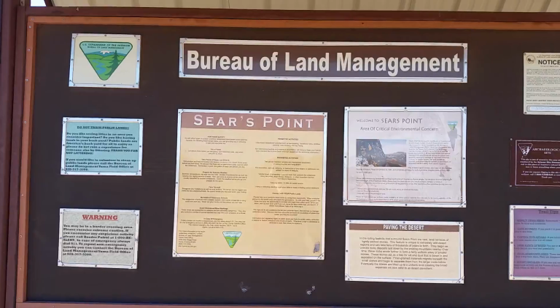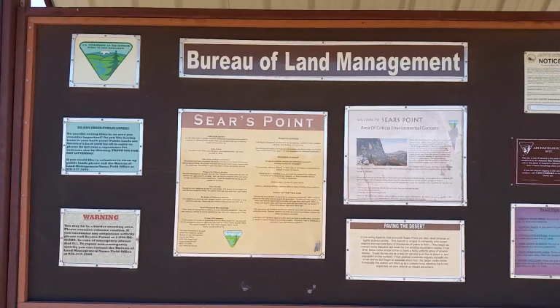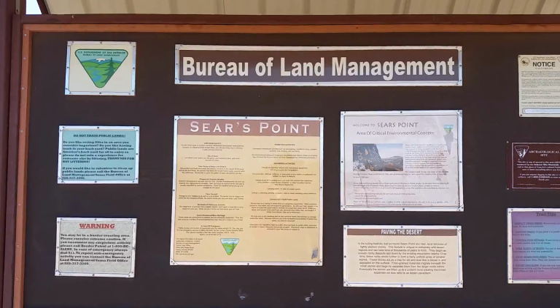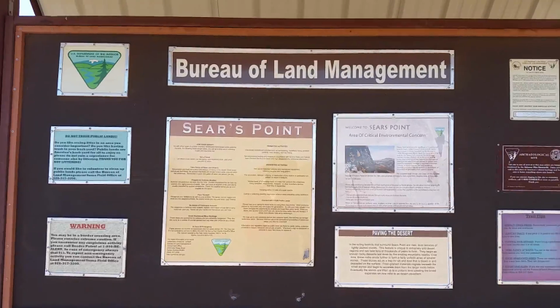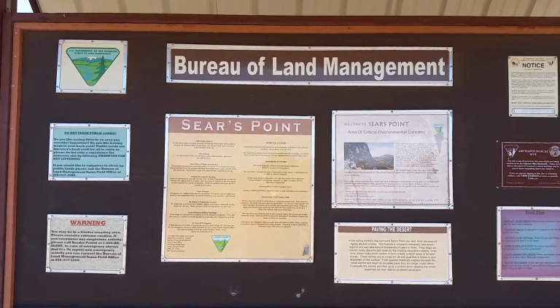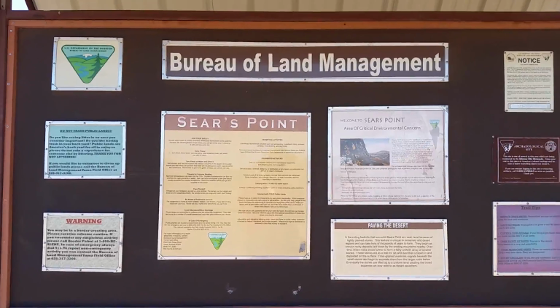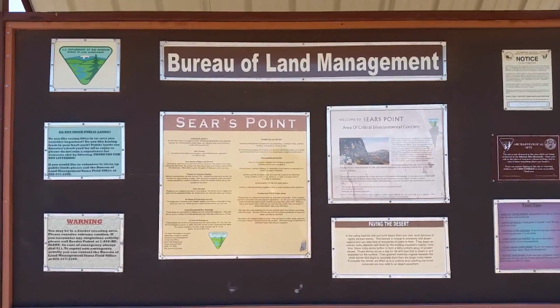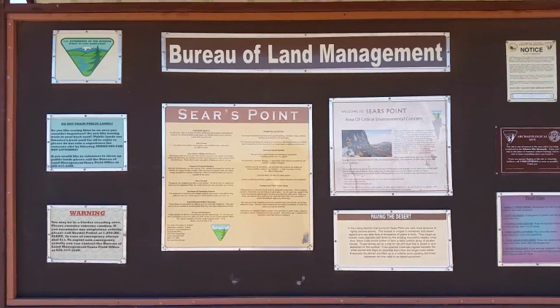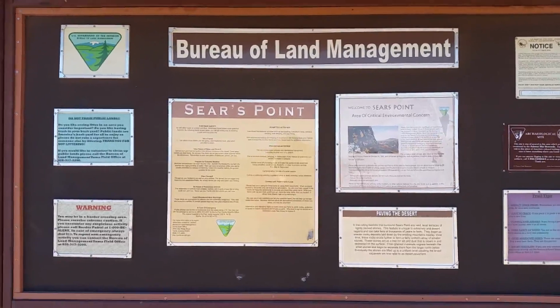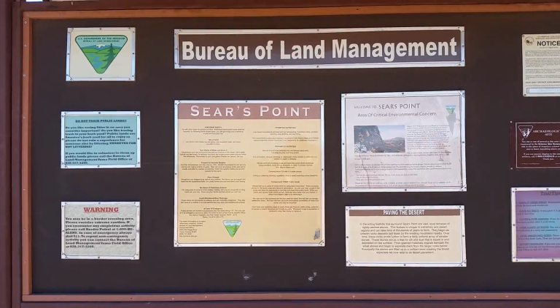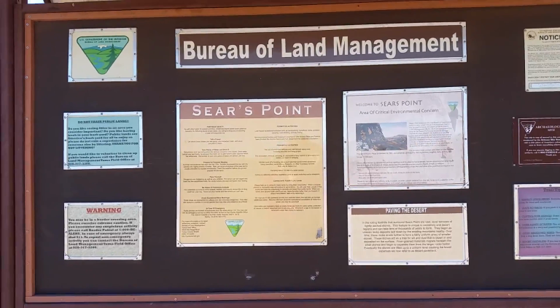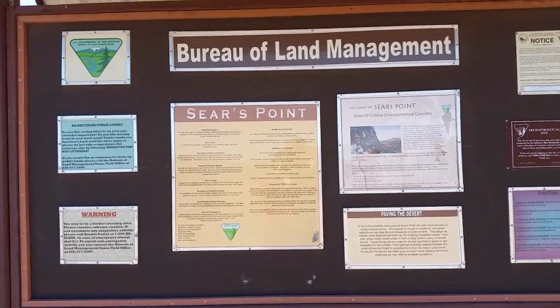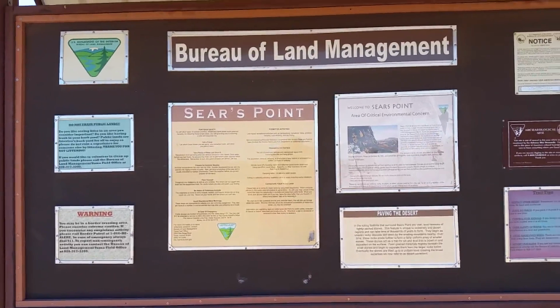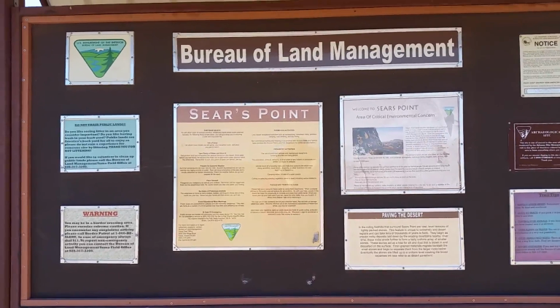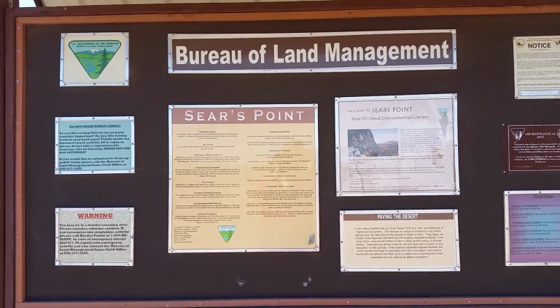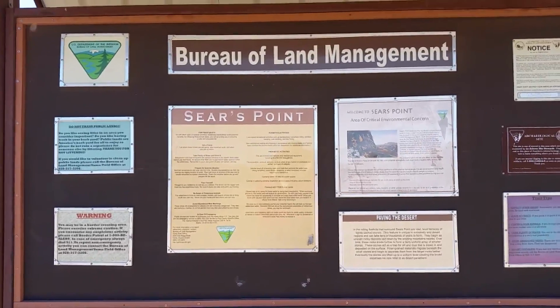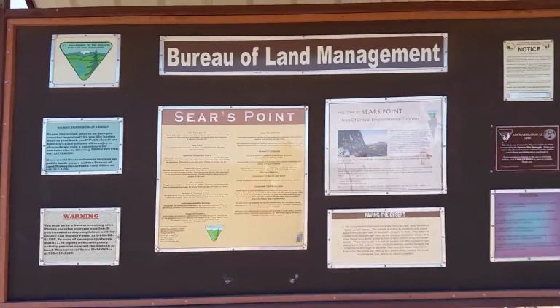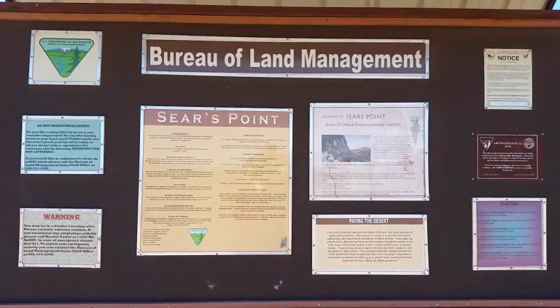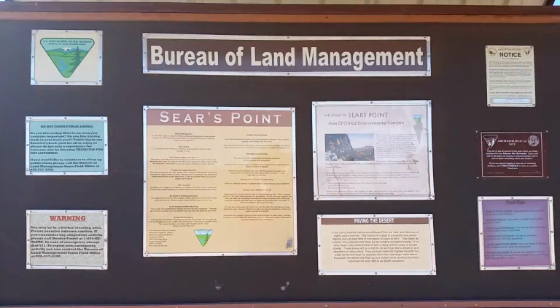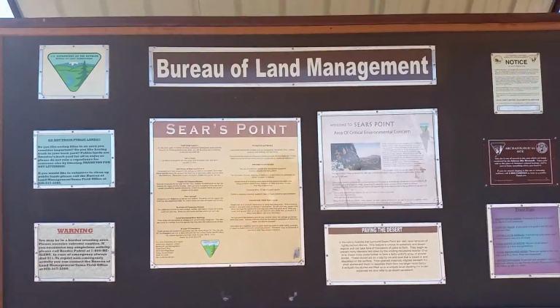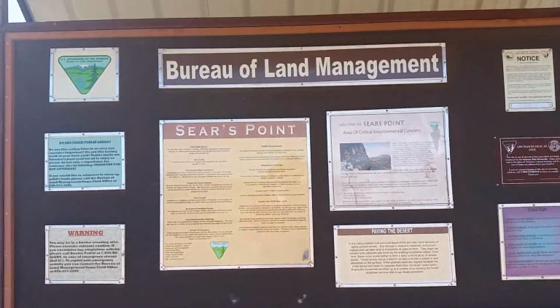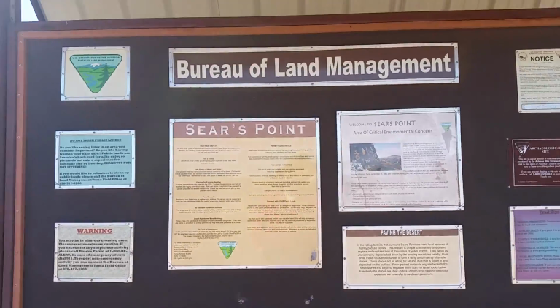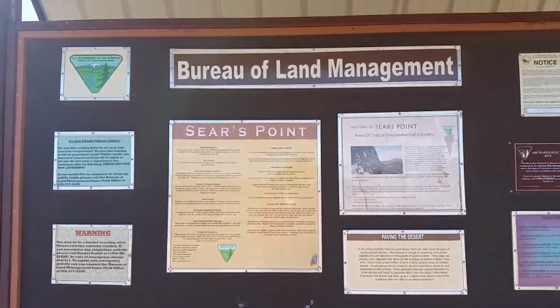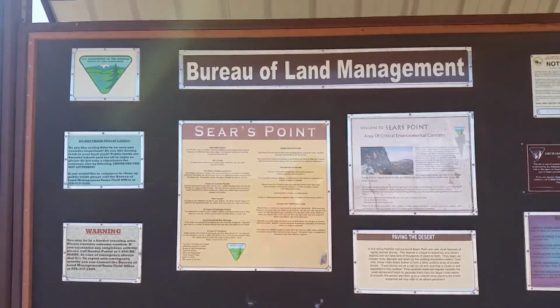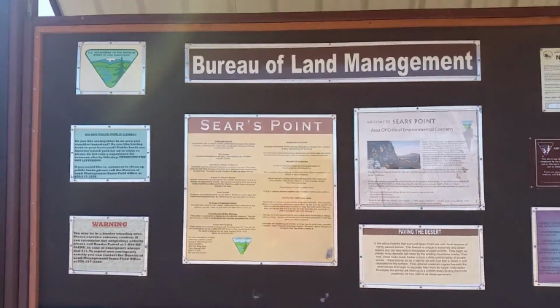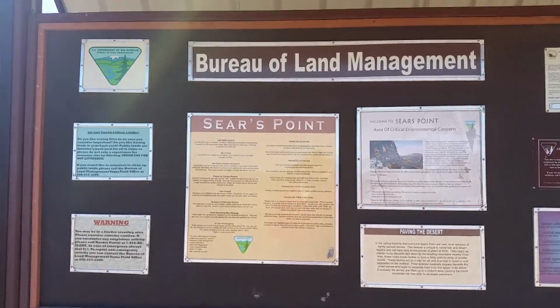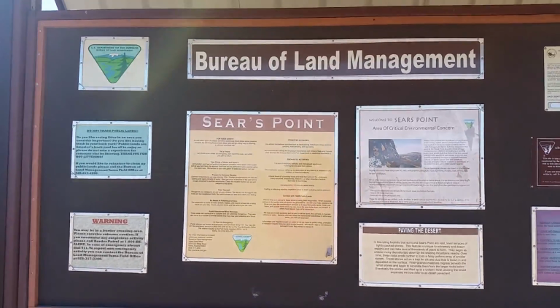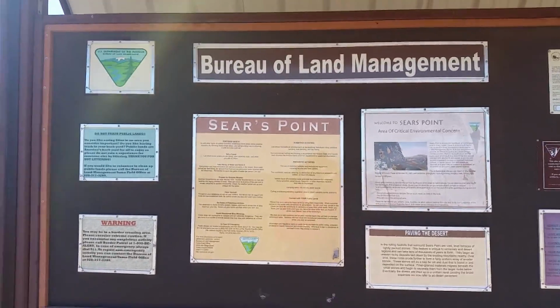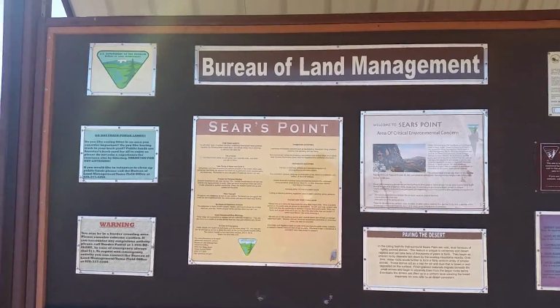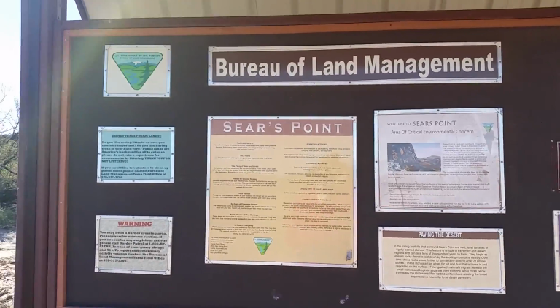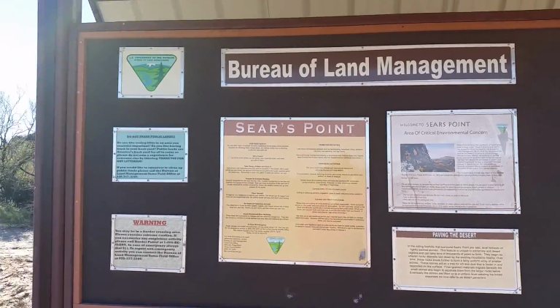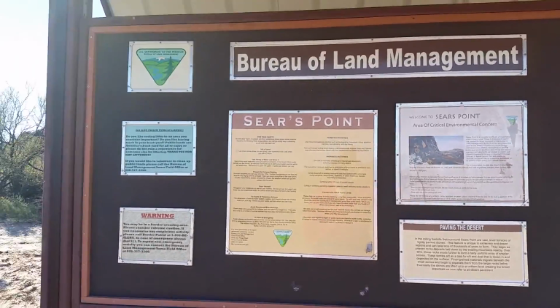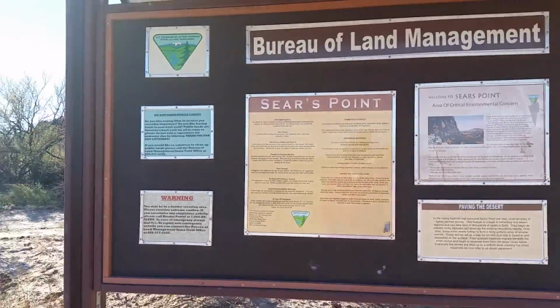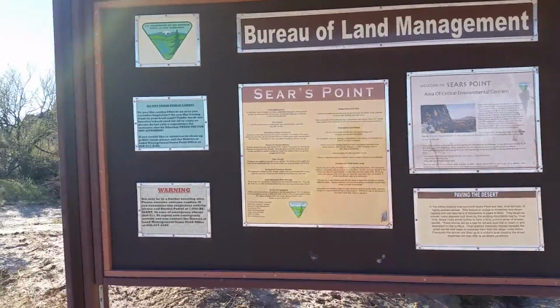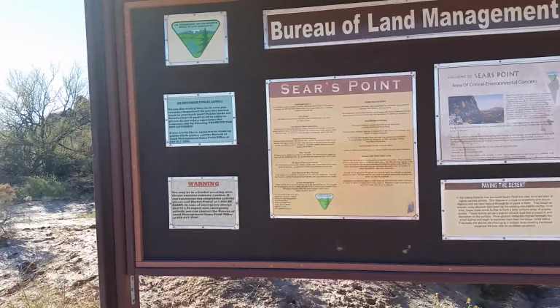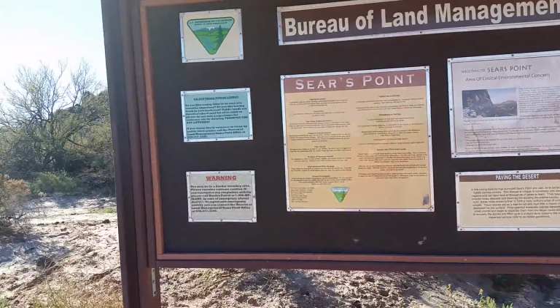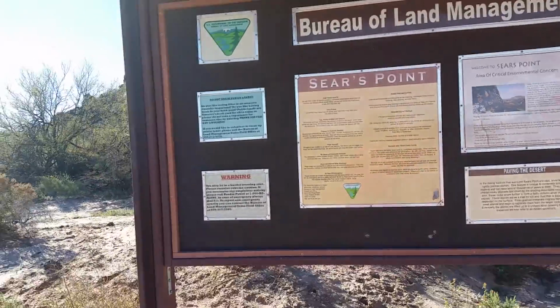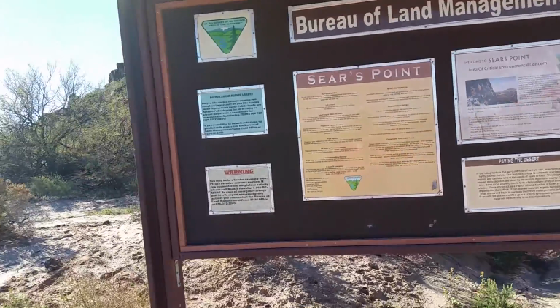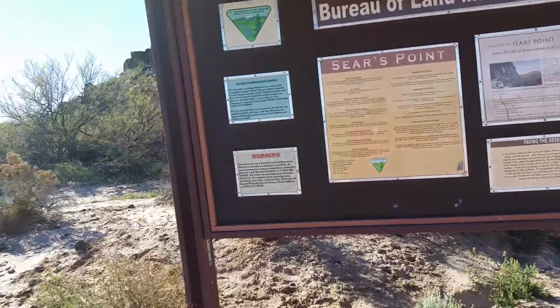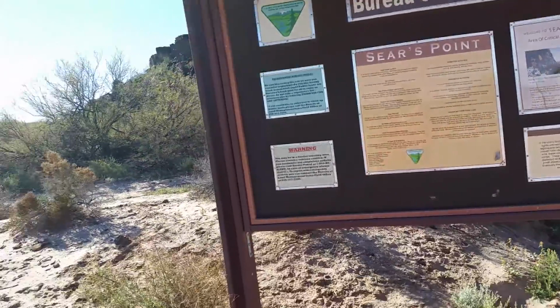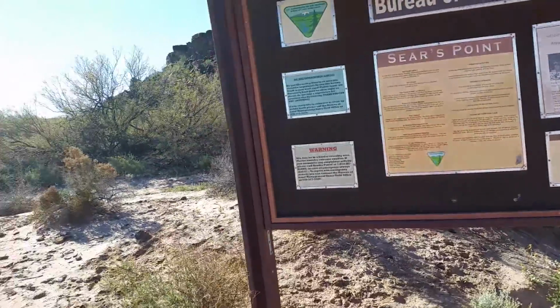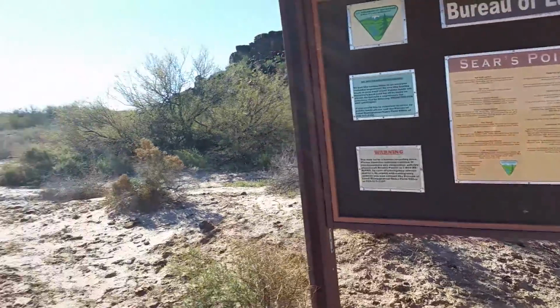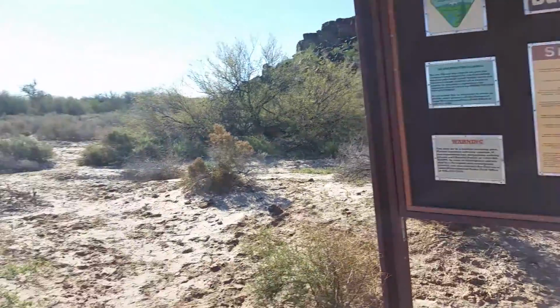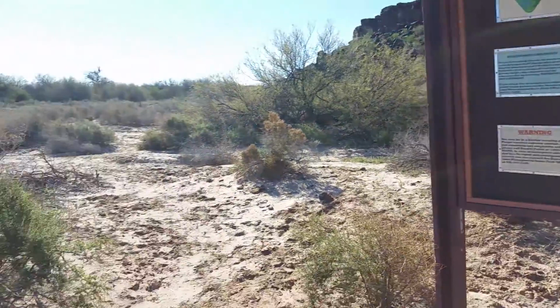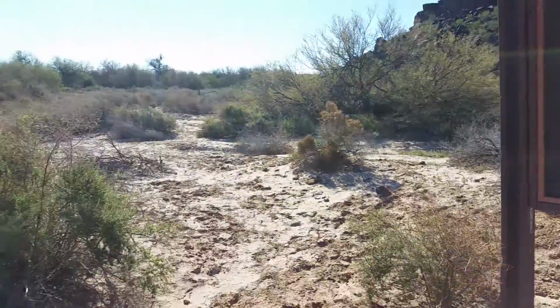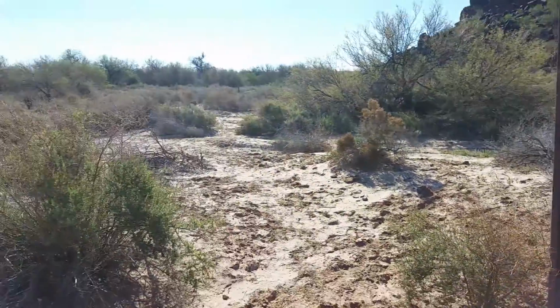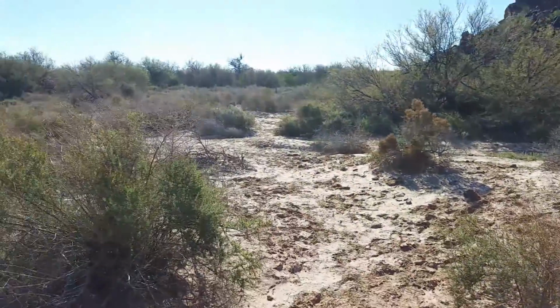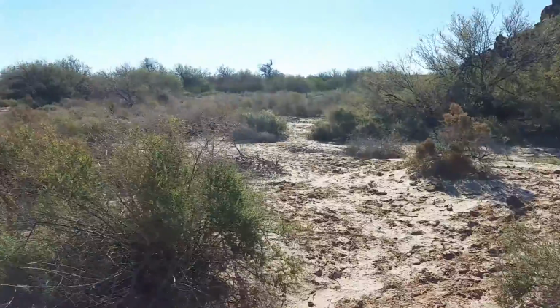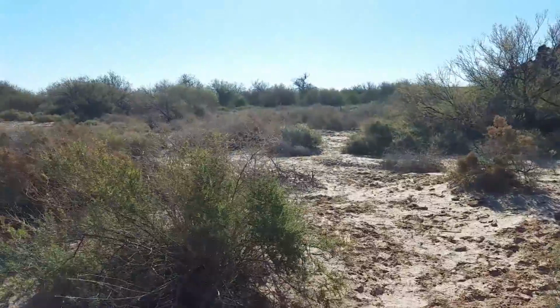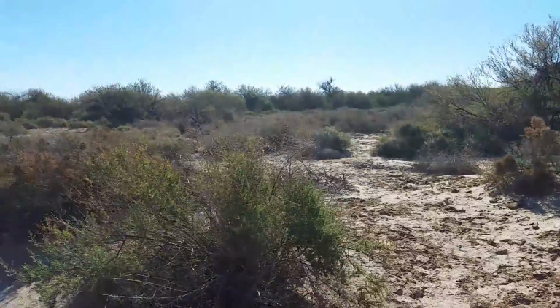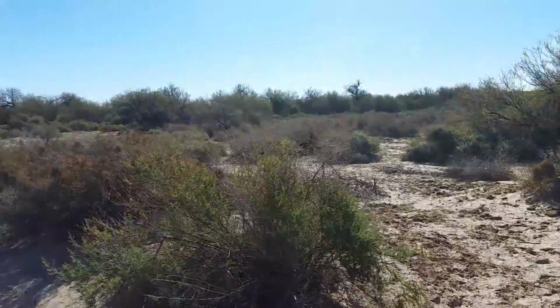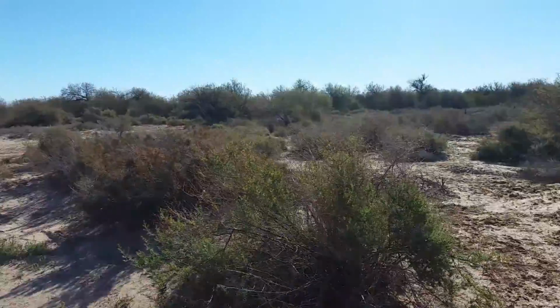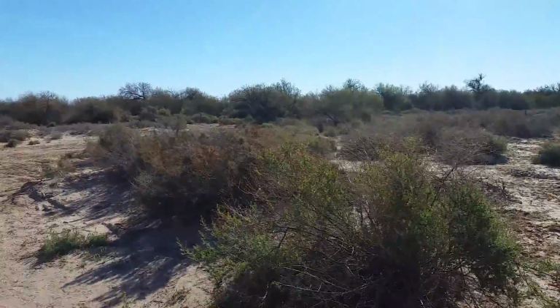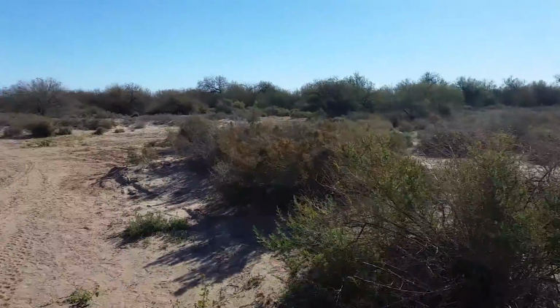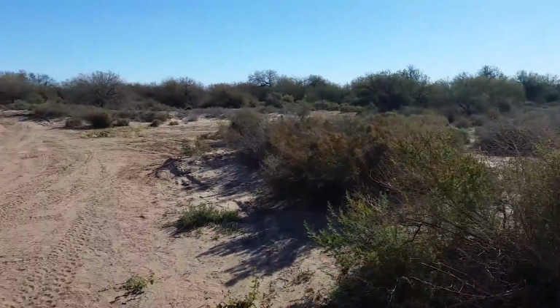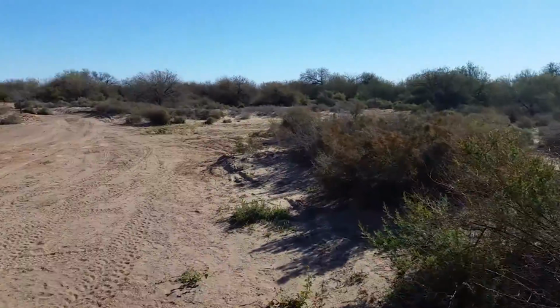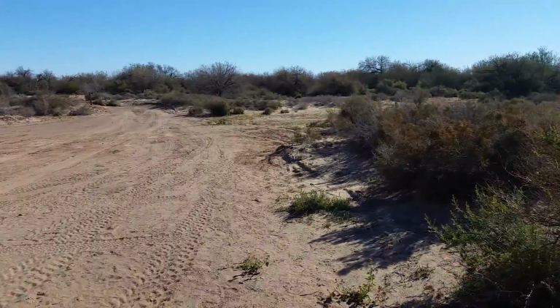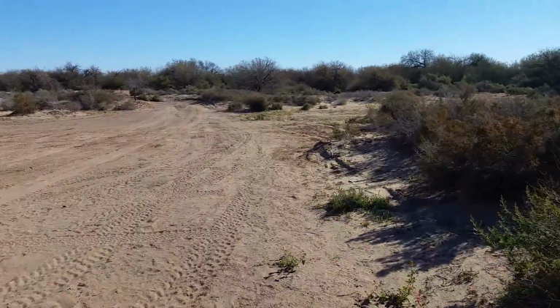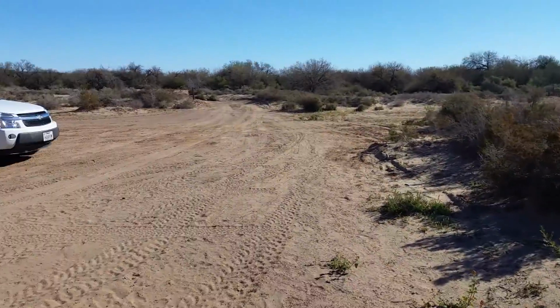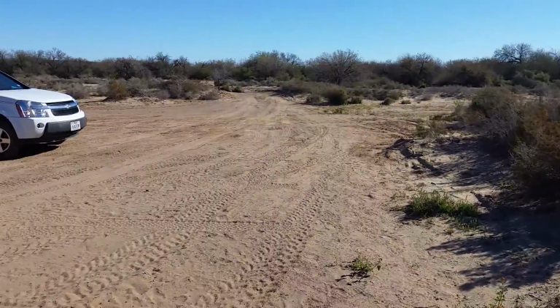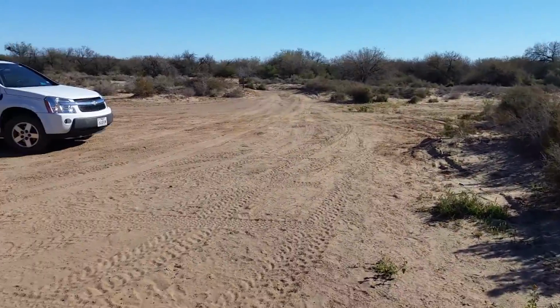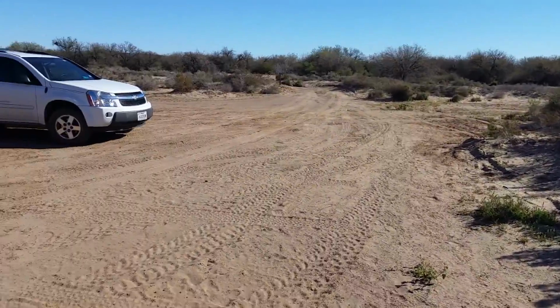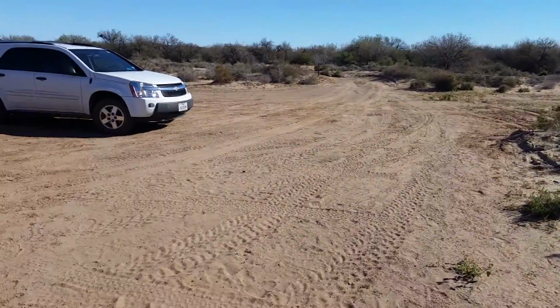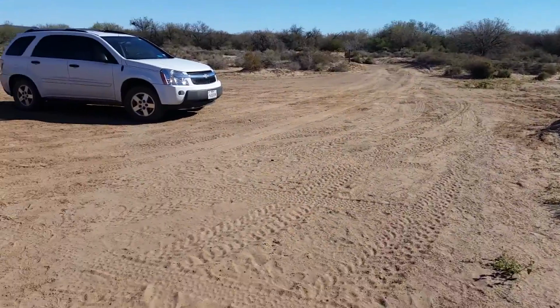Travels with Phil continues. March 7th, this is Sears Point — and you won't call it that.